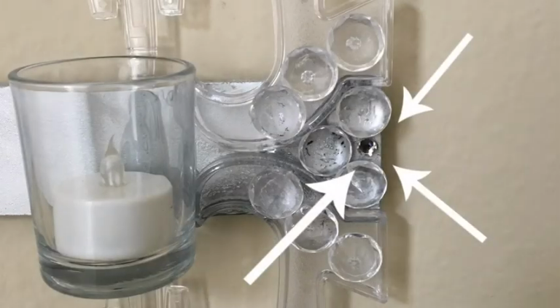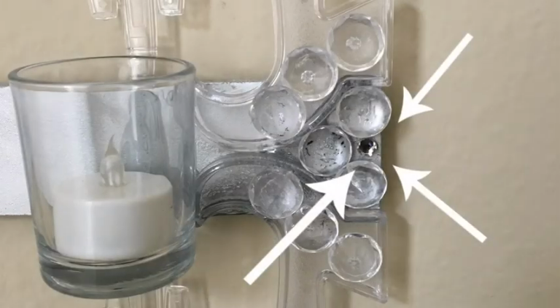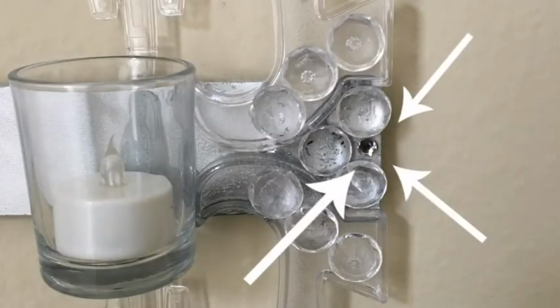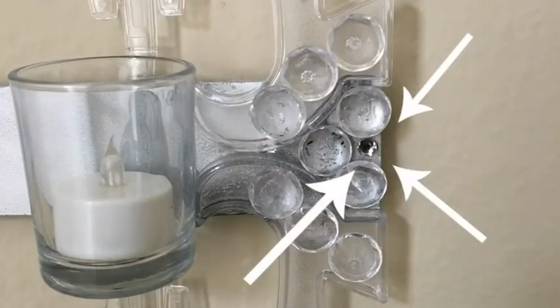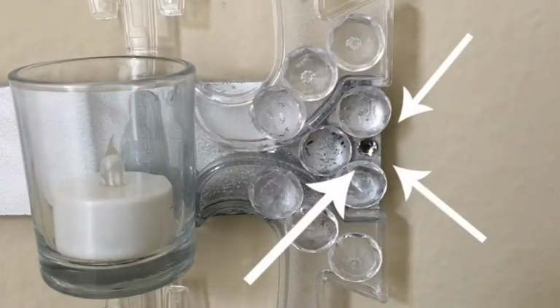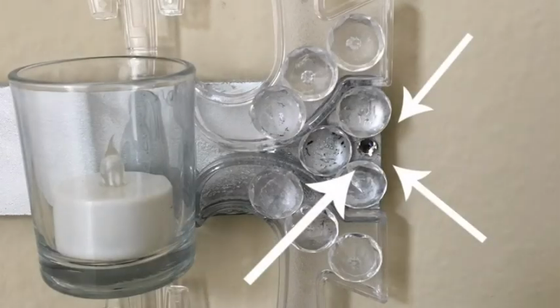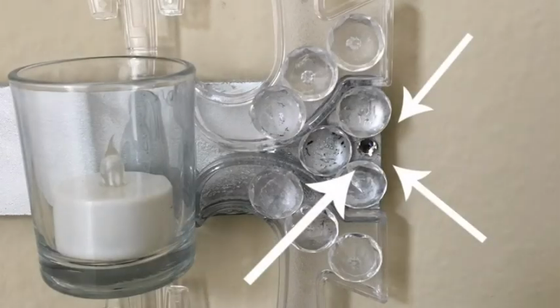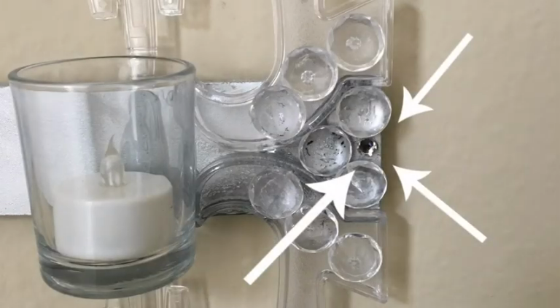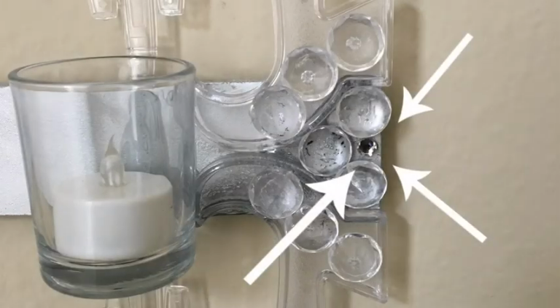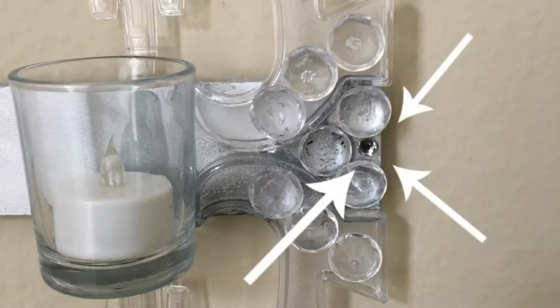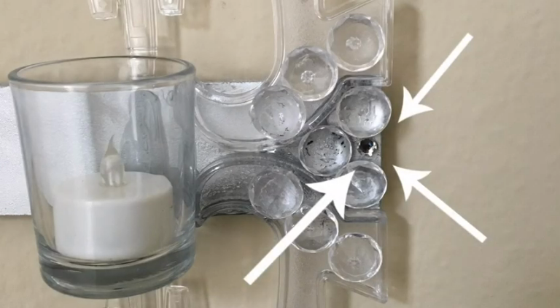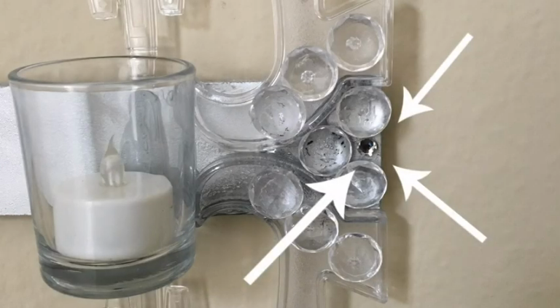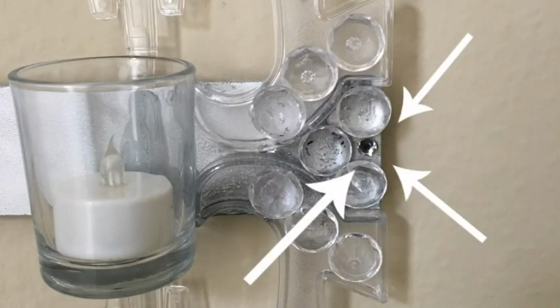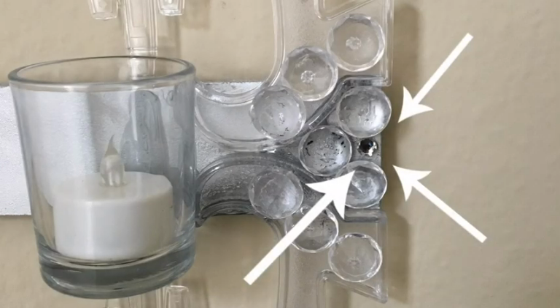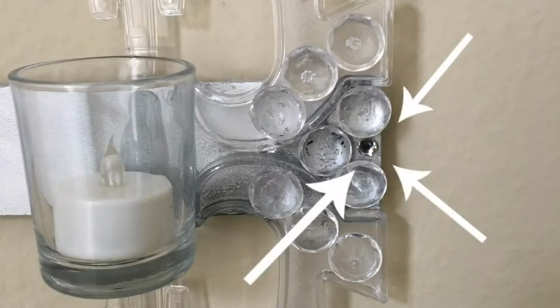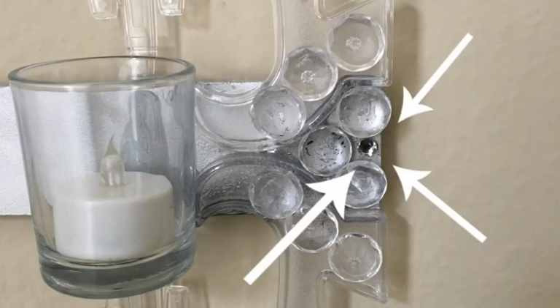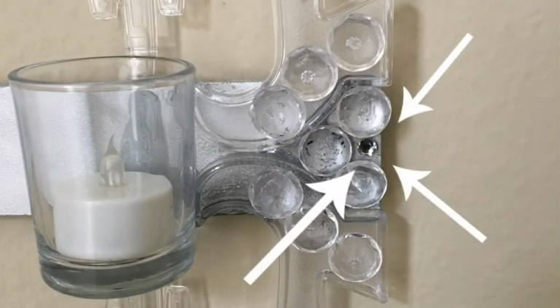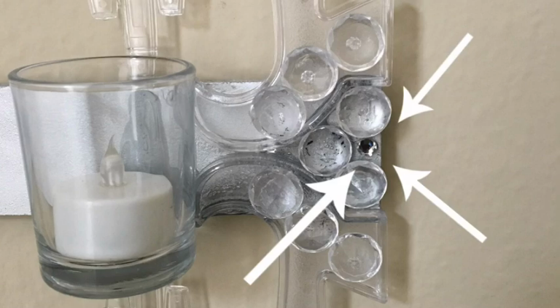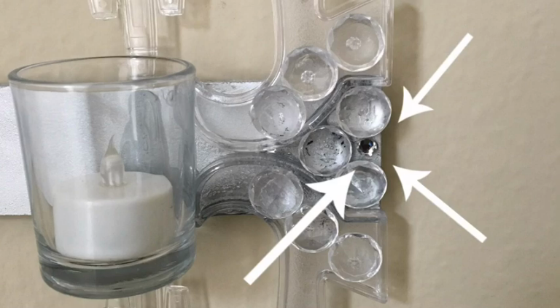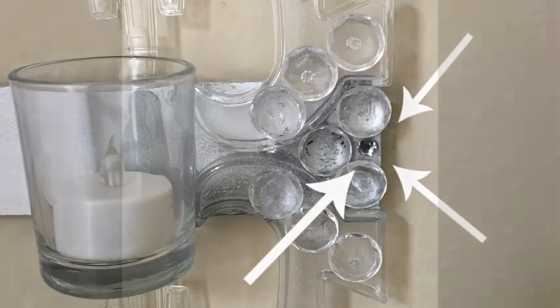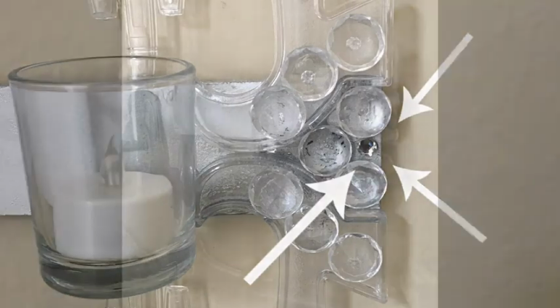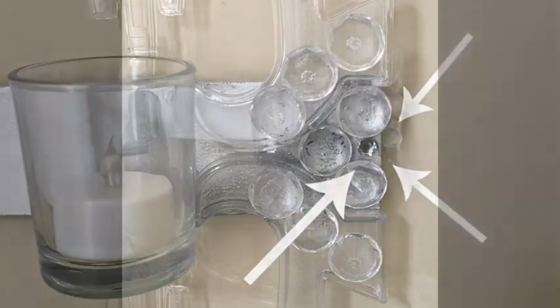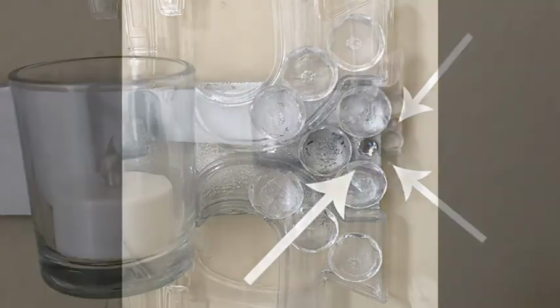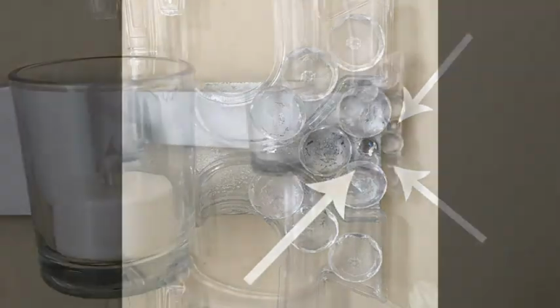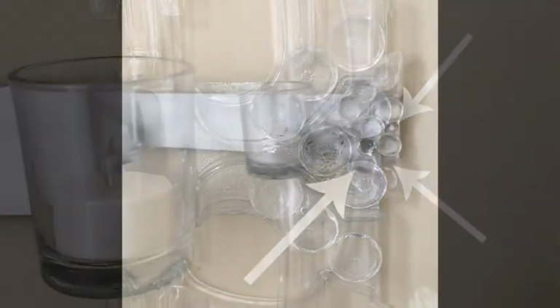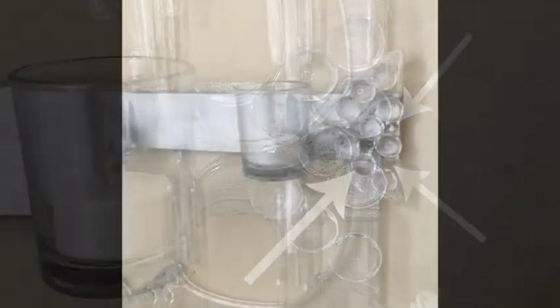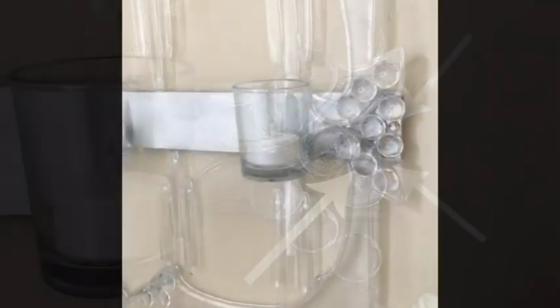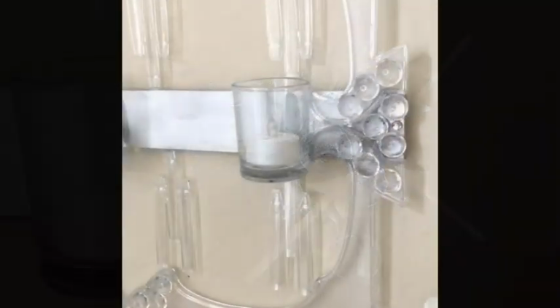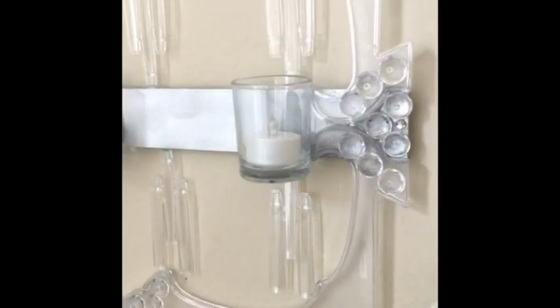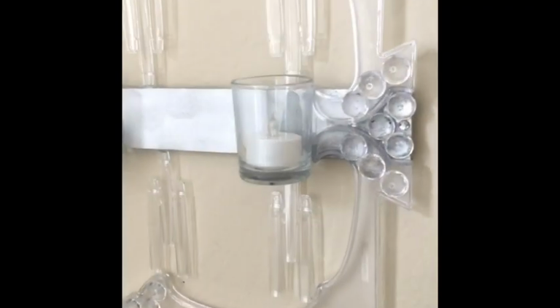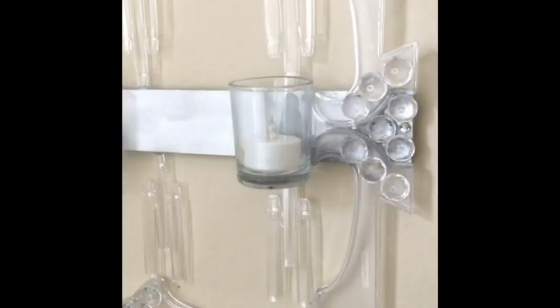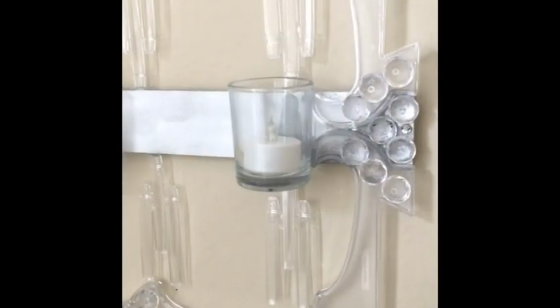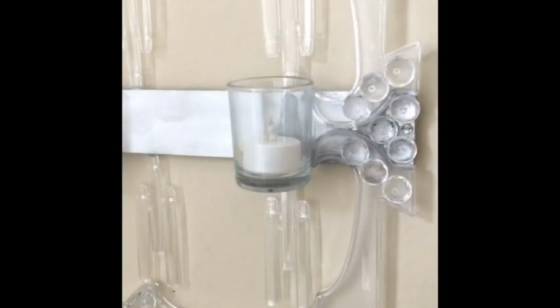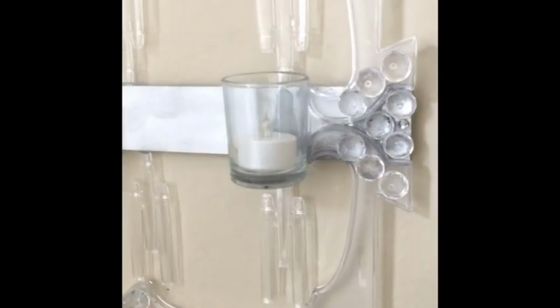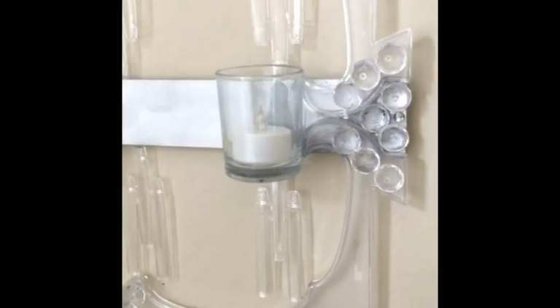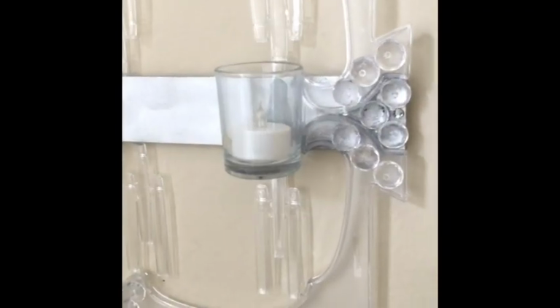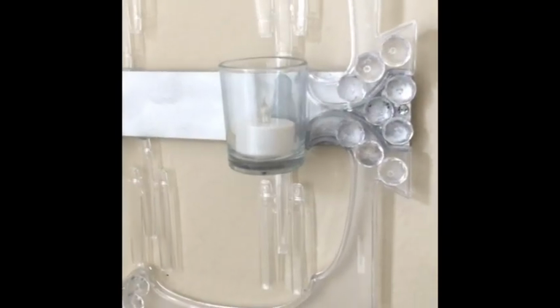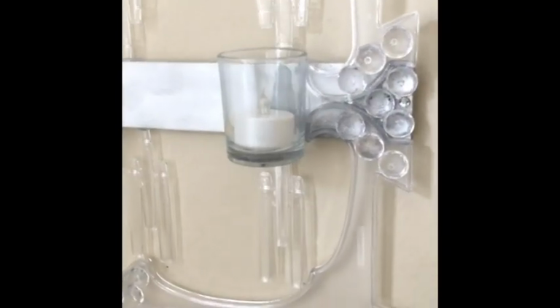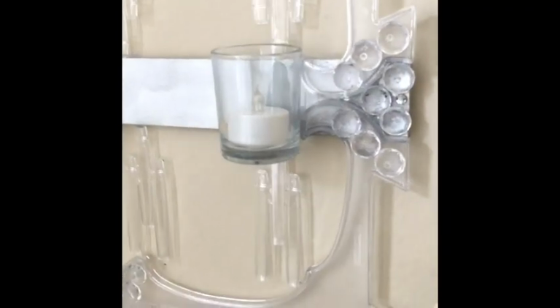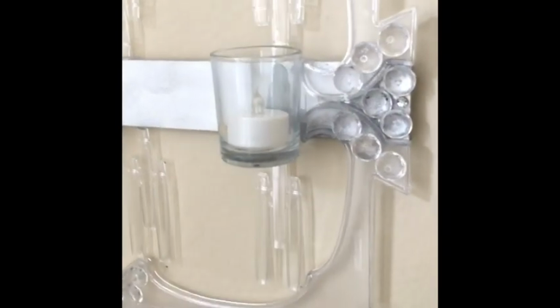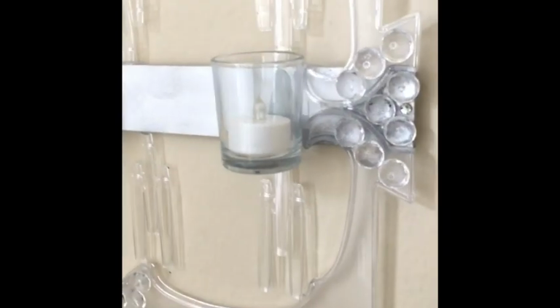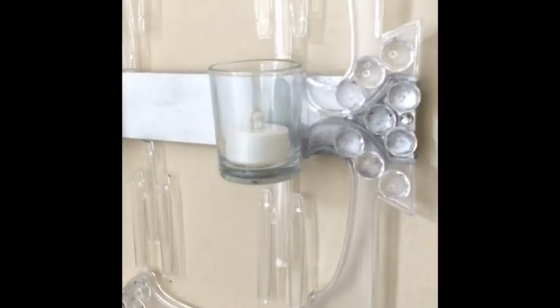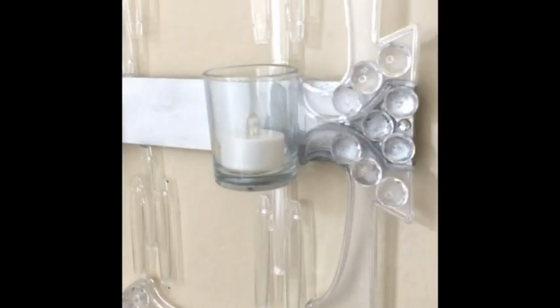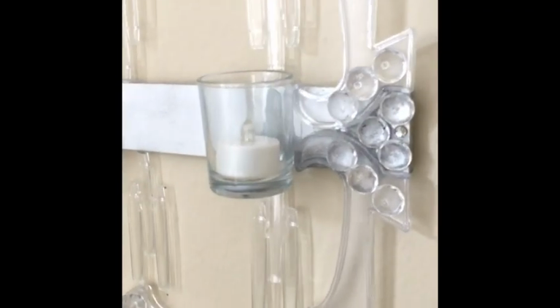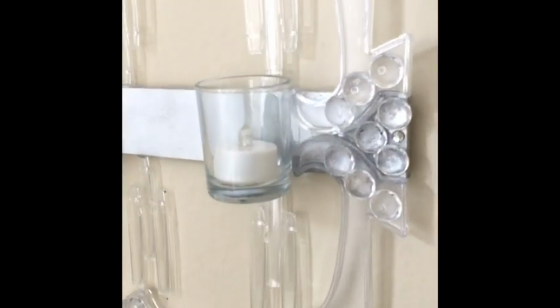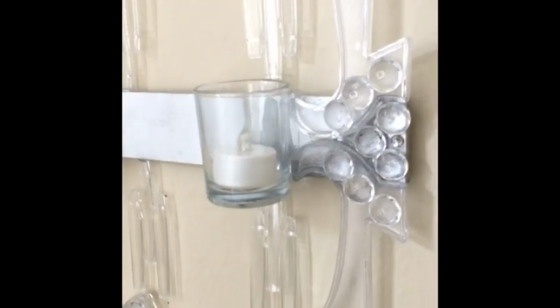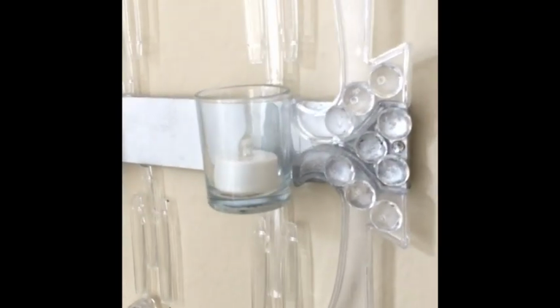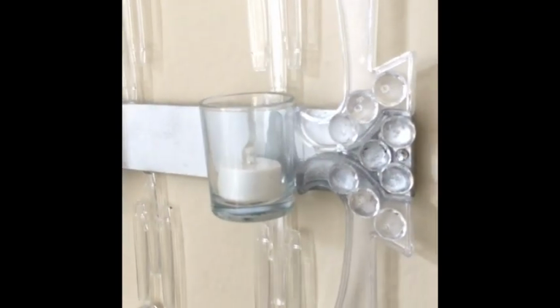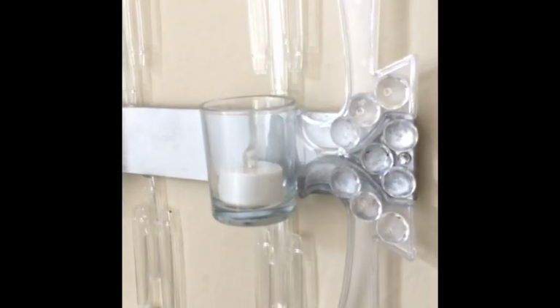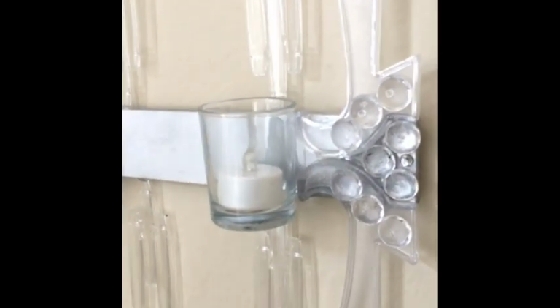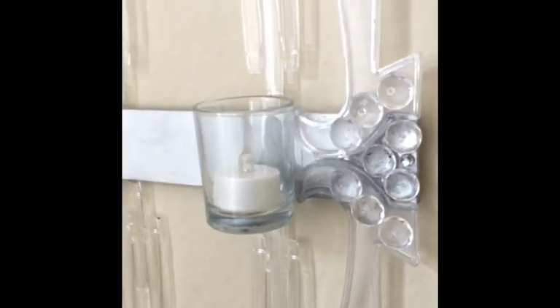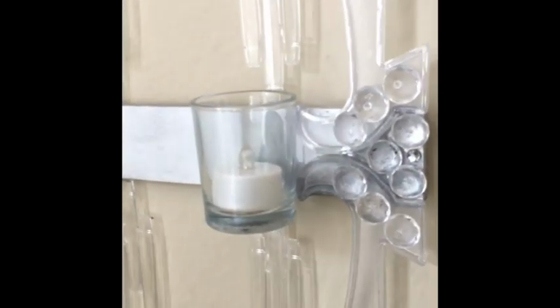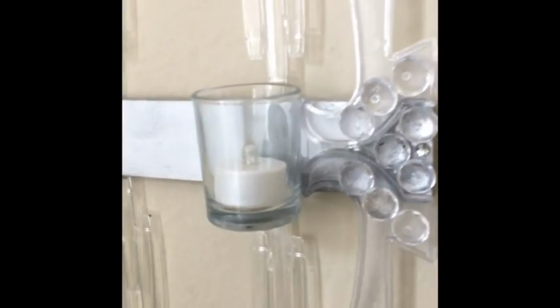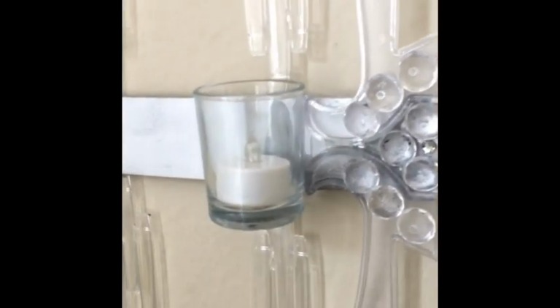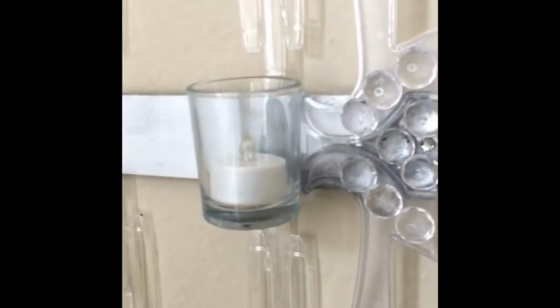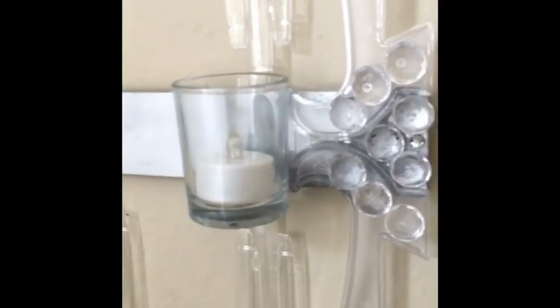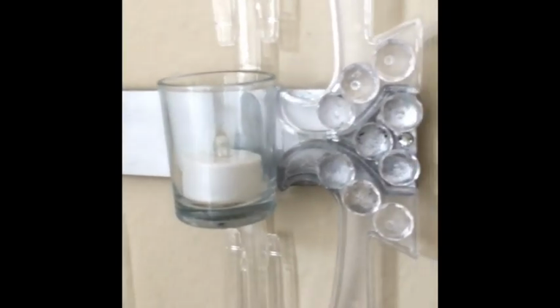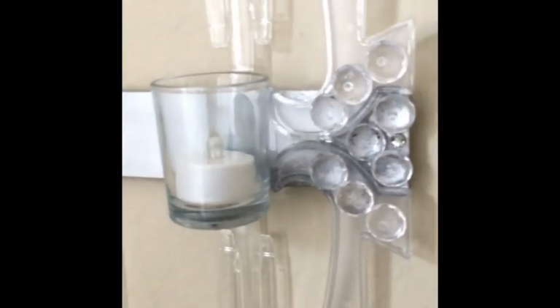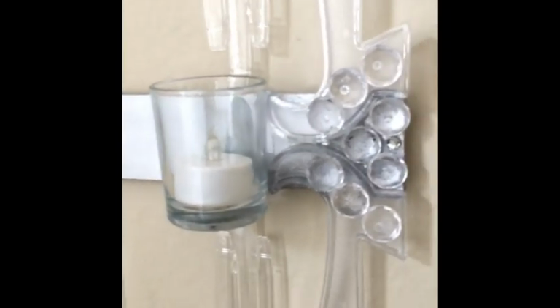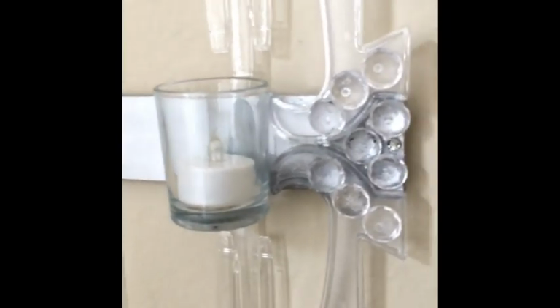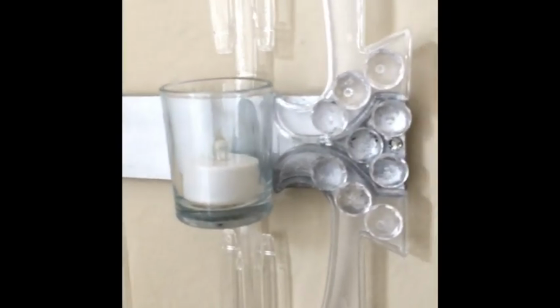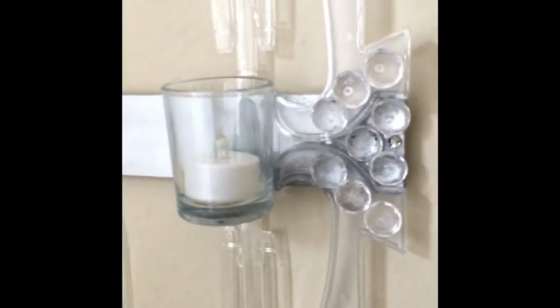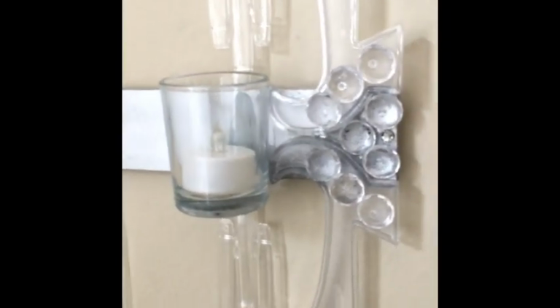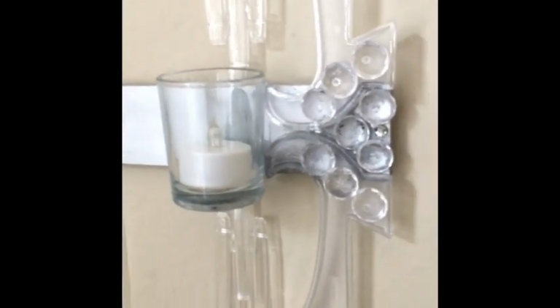And you're all set guys! A beautiful candle holder made out of easels. How awesome is that?